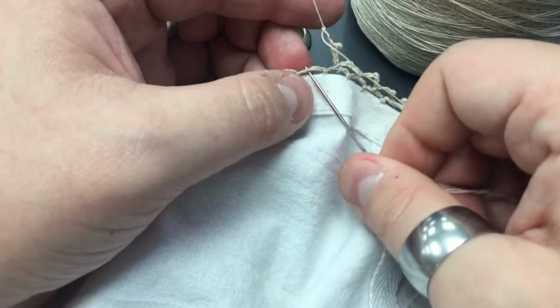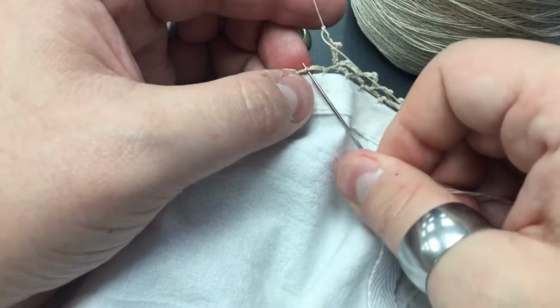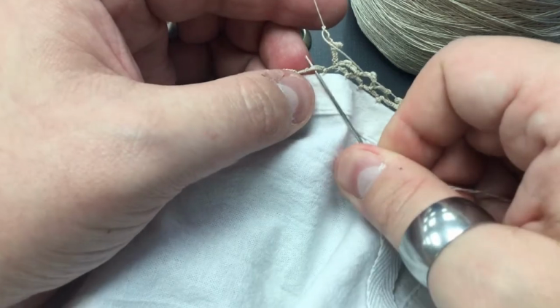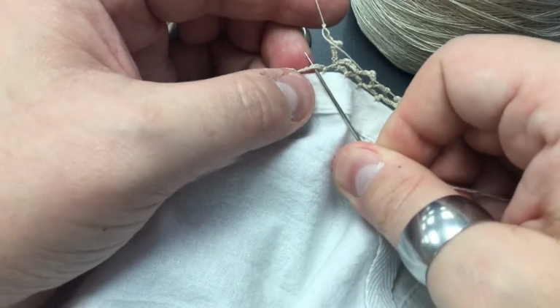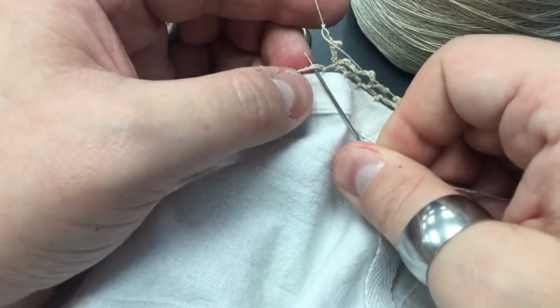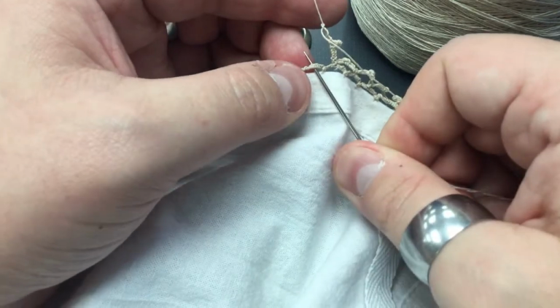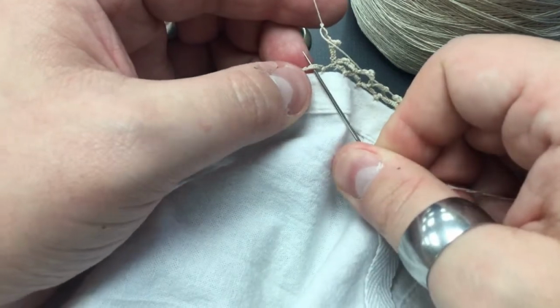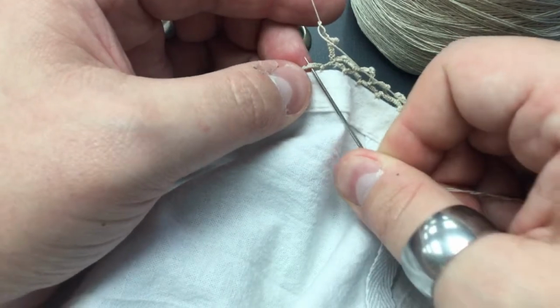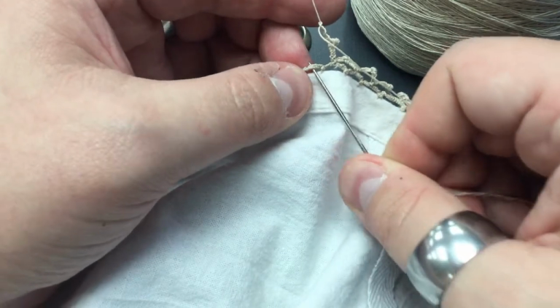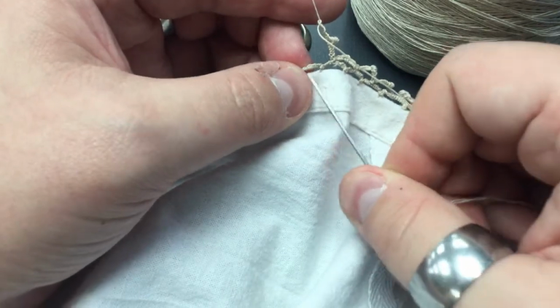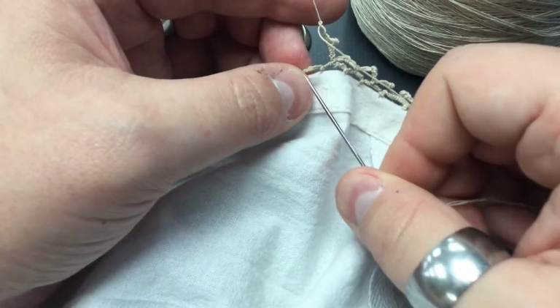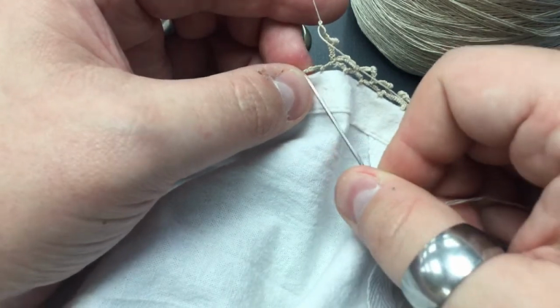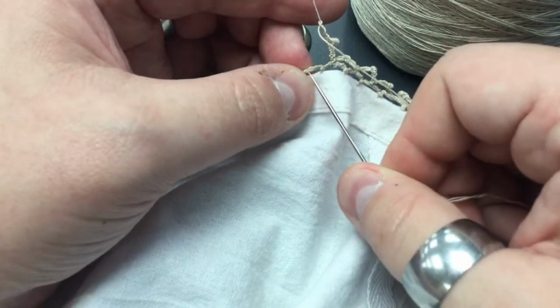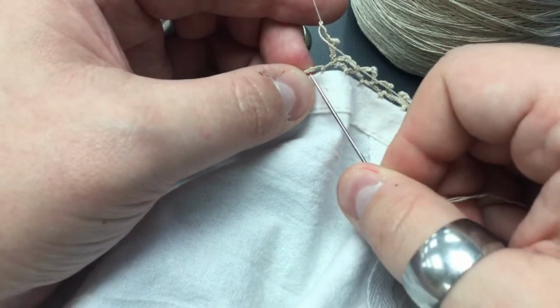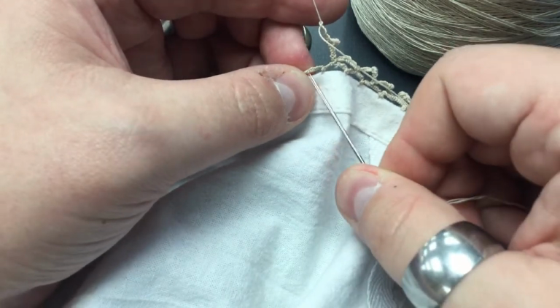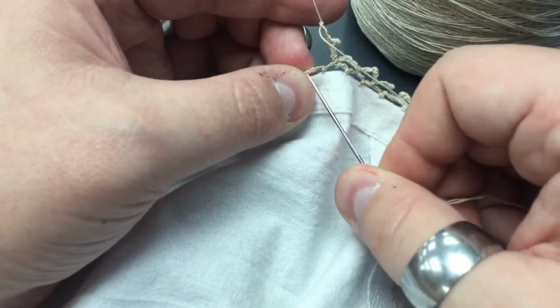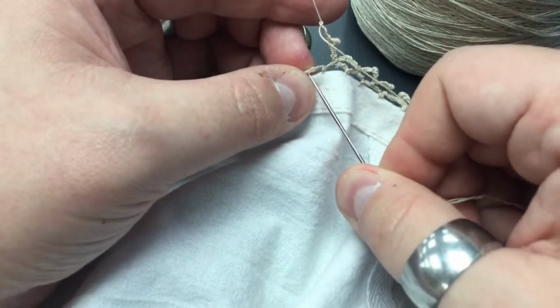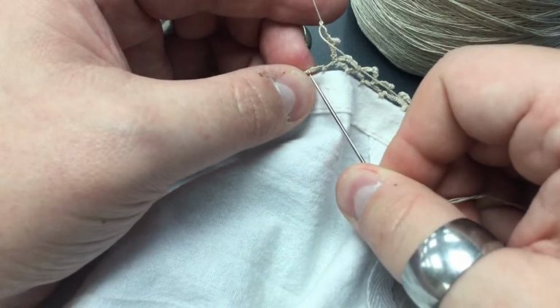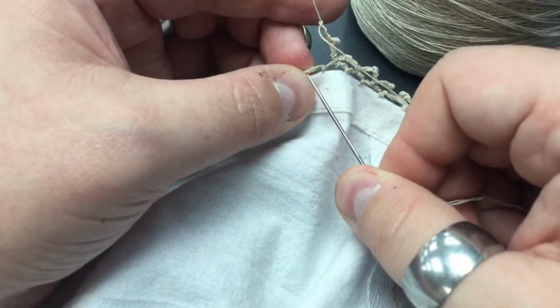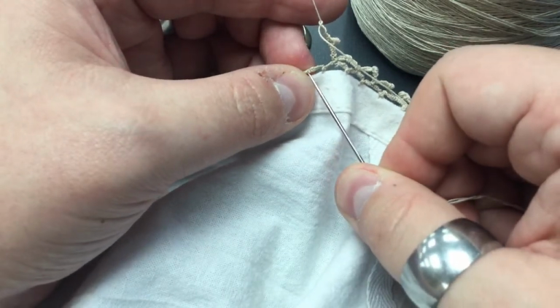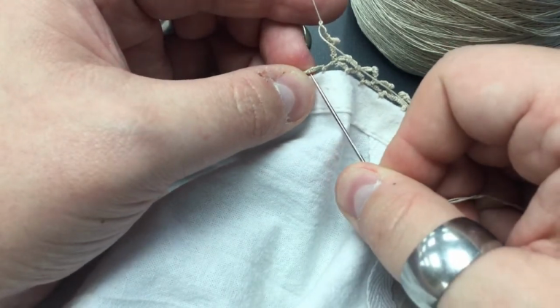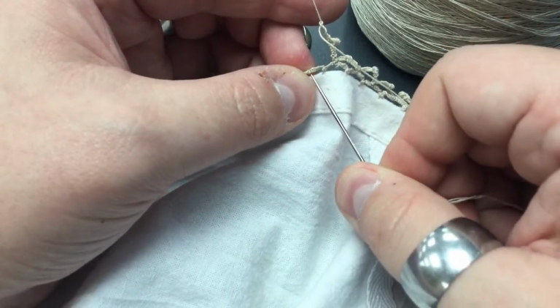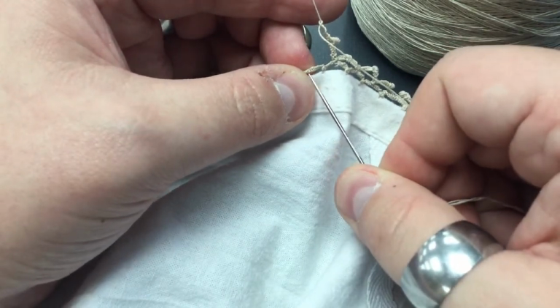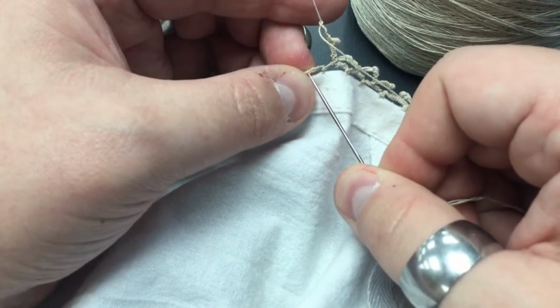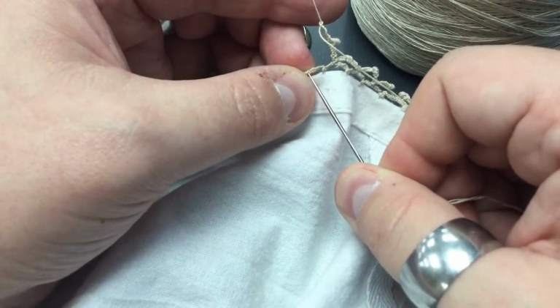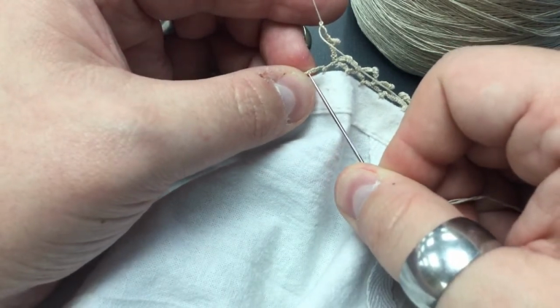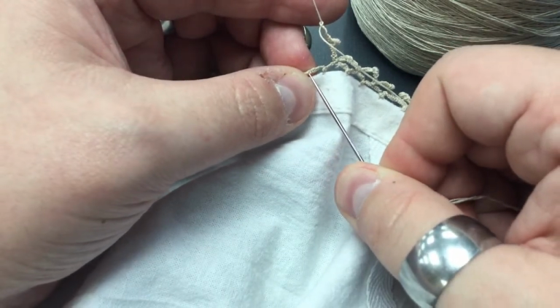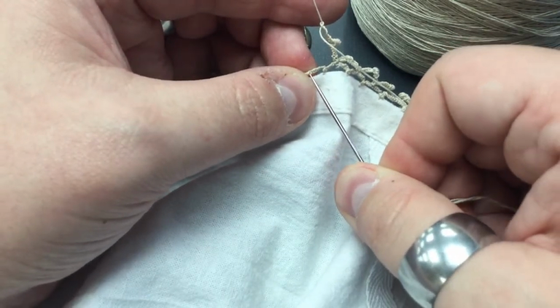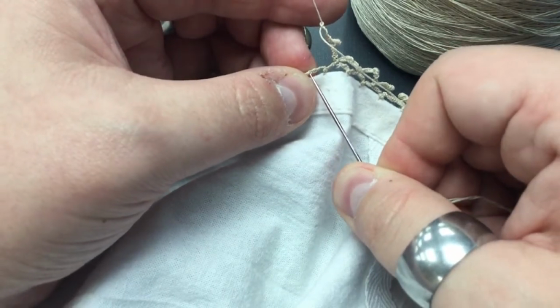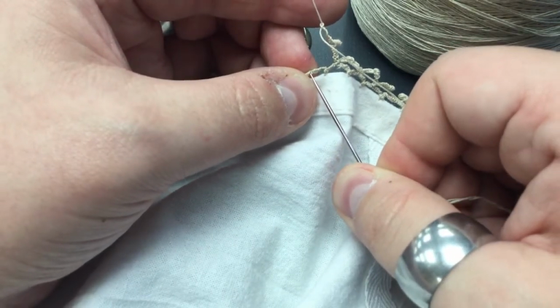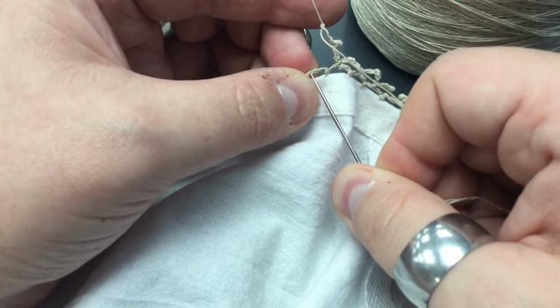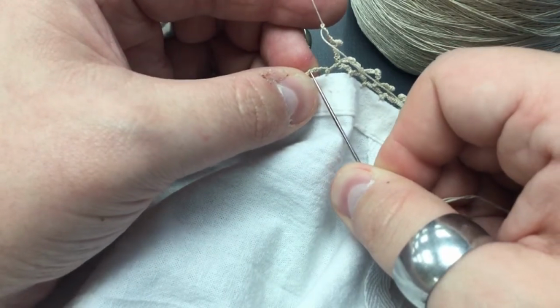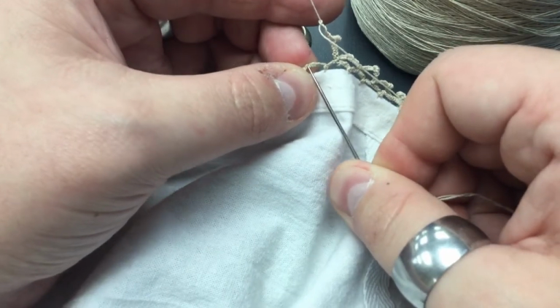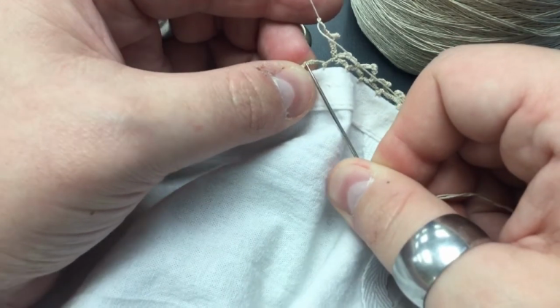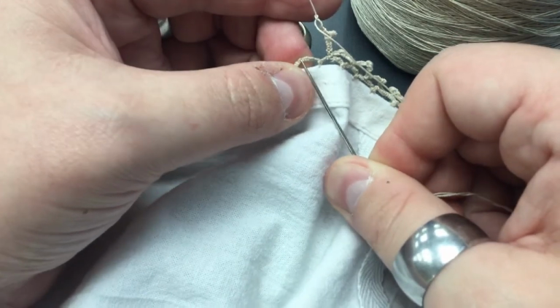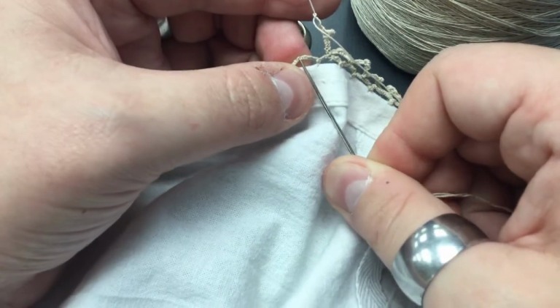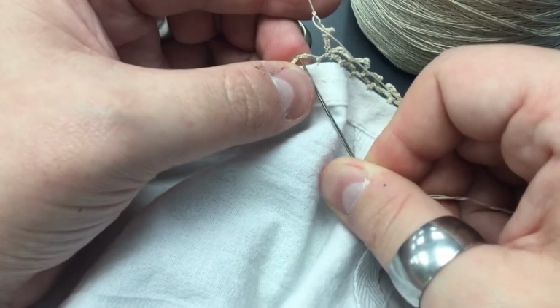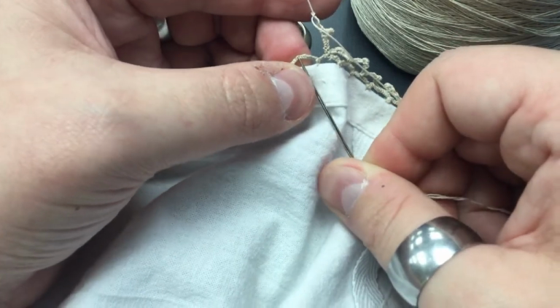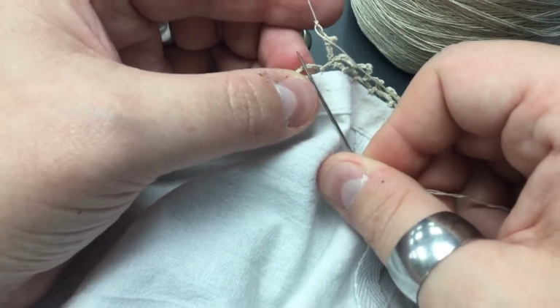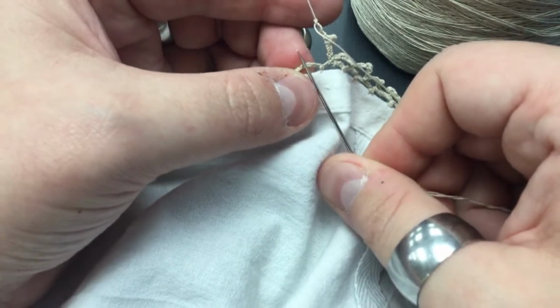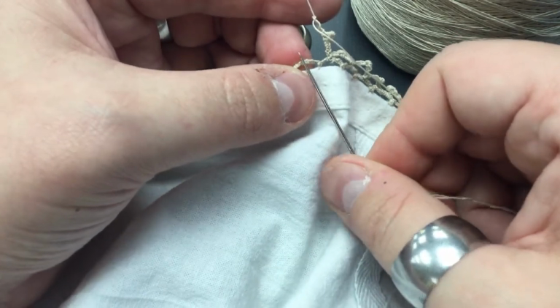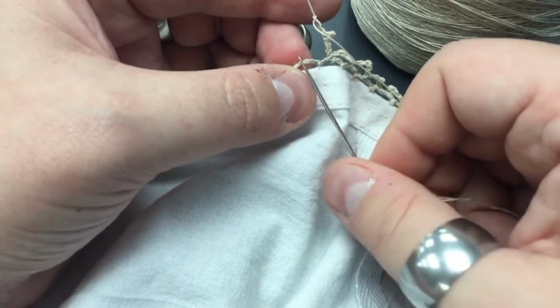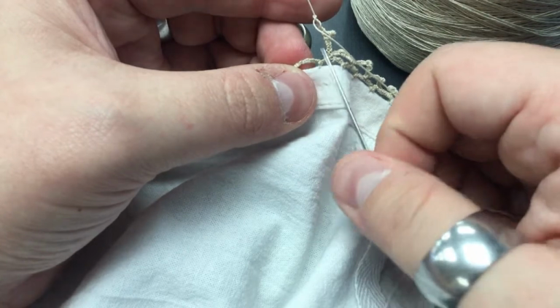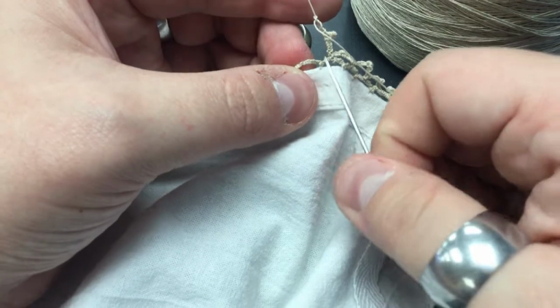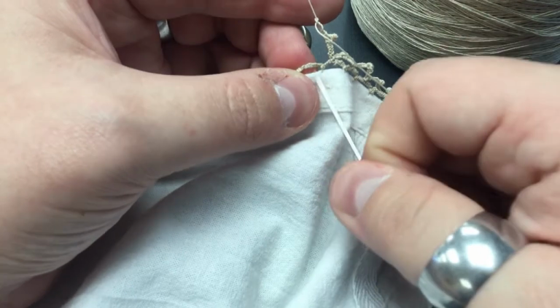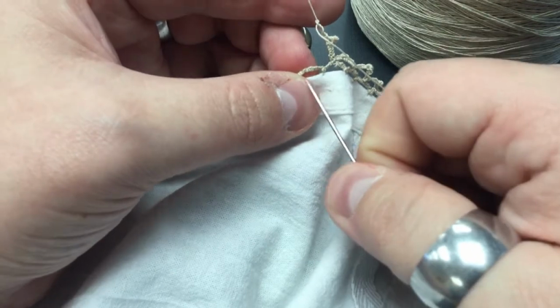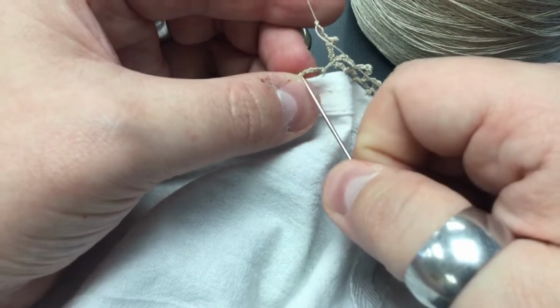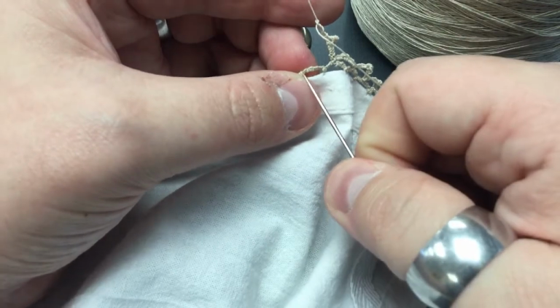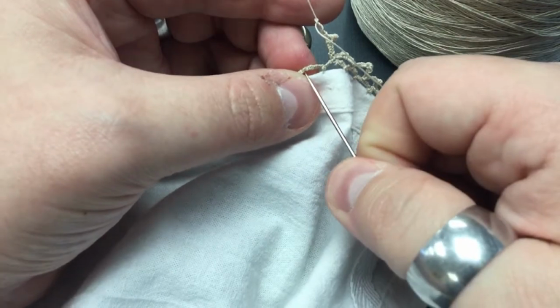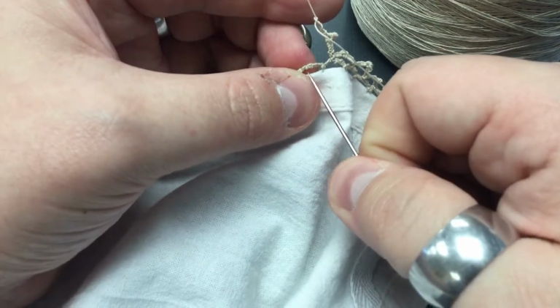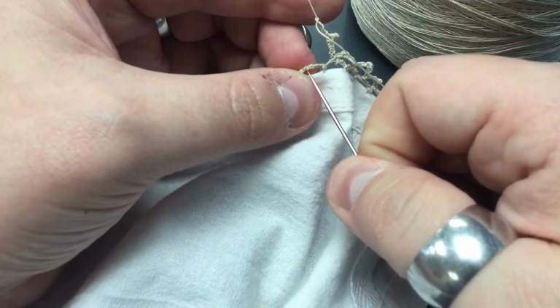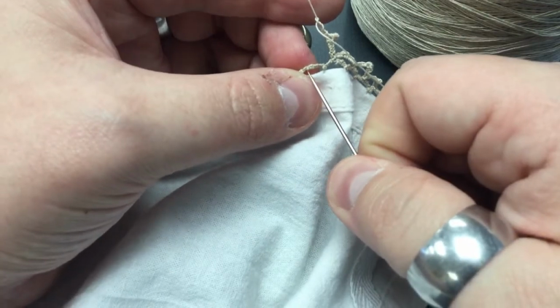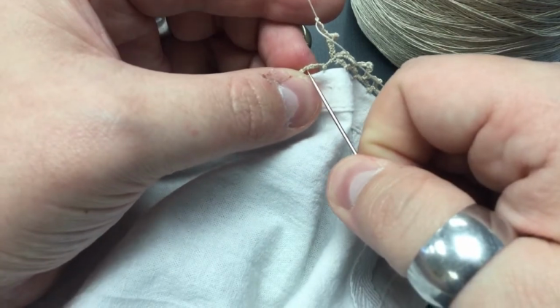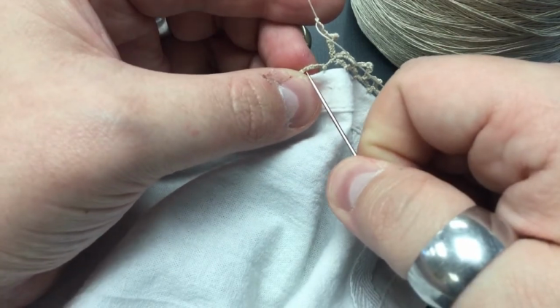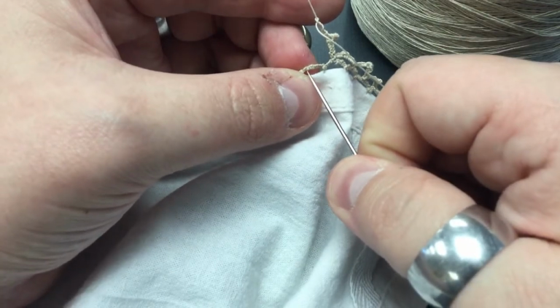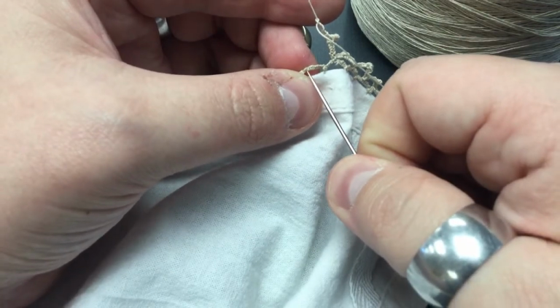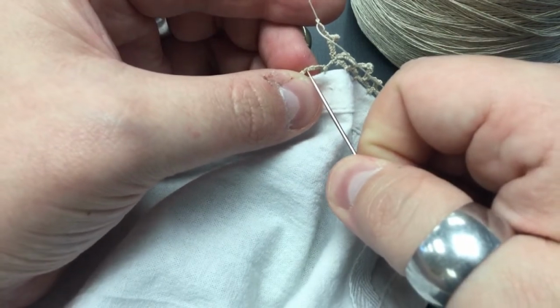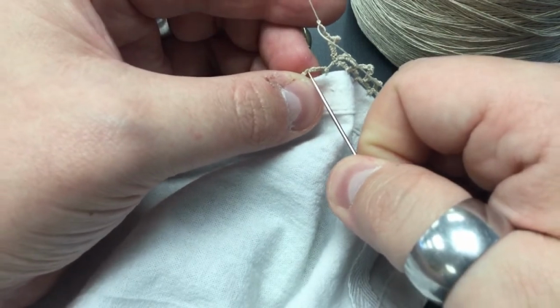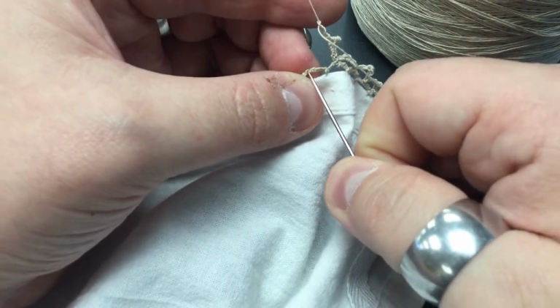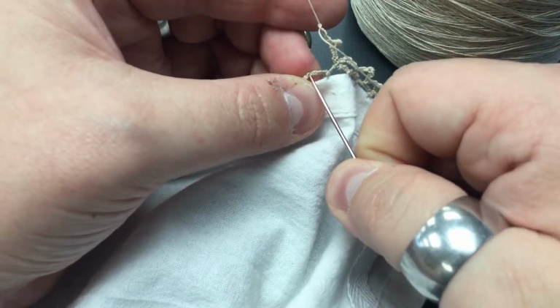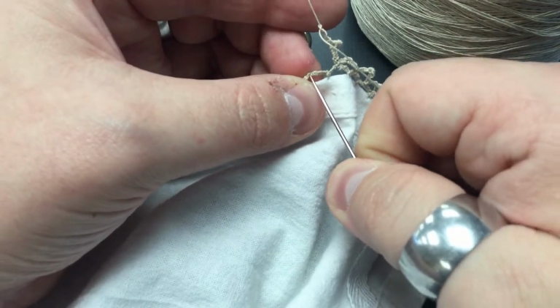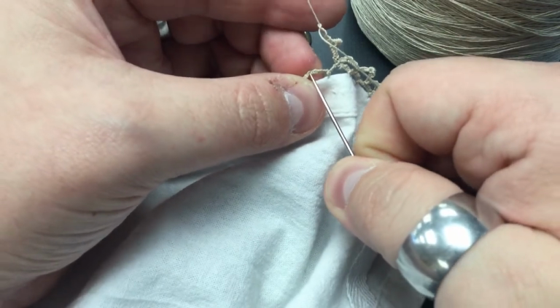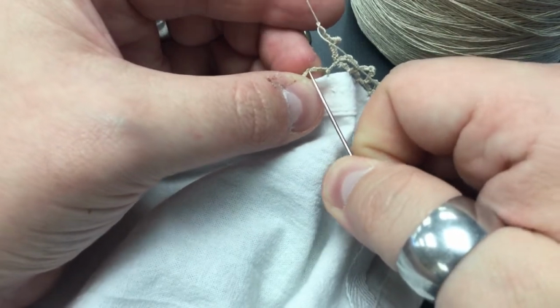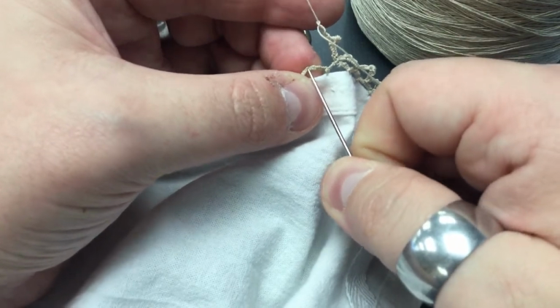Make sure you don't go under the loop — make sure you go through that center stitch. Otherwise, it's going to shift around on you as you get it done.